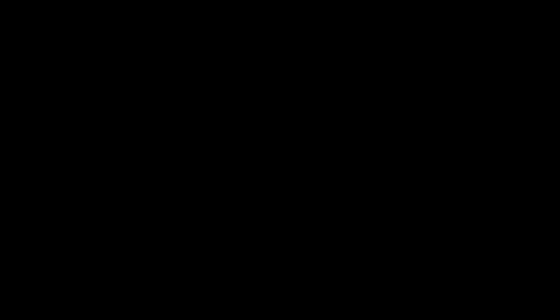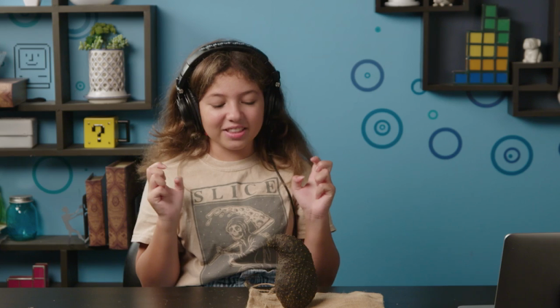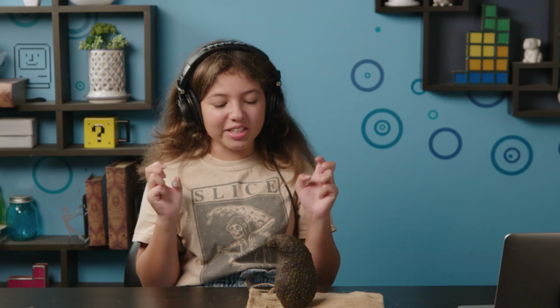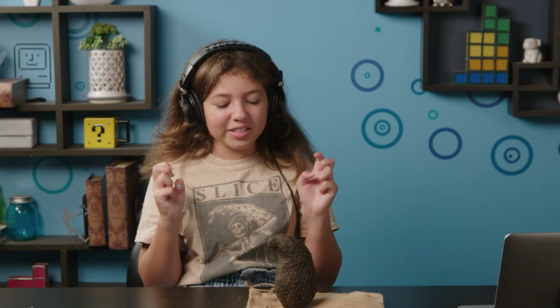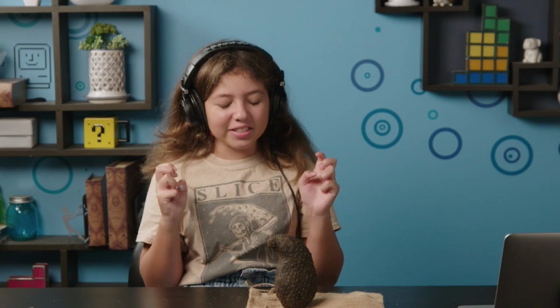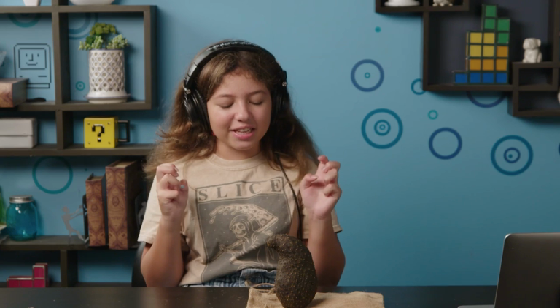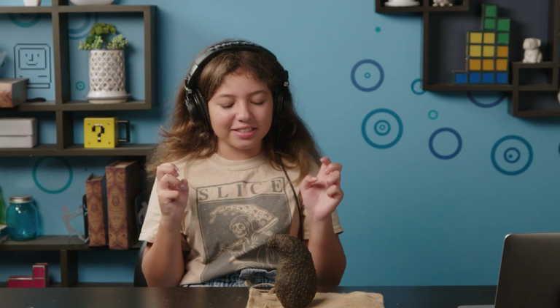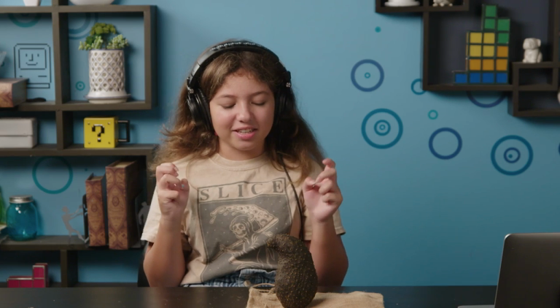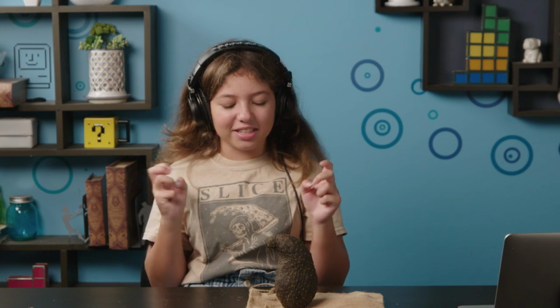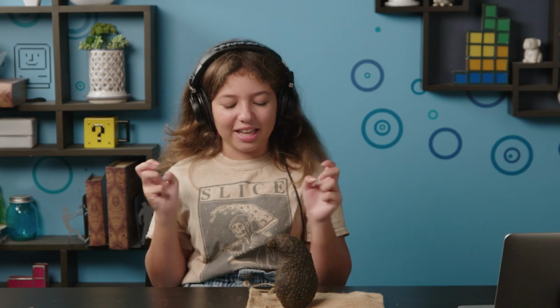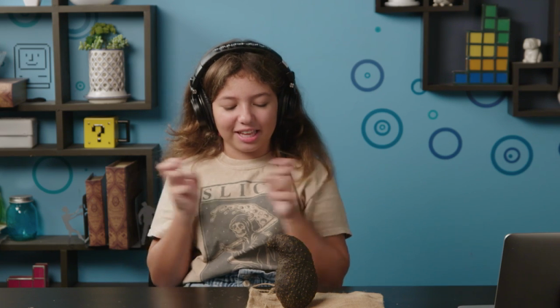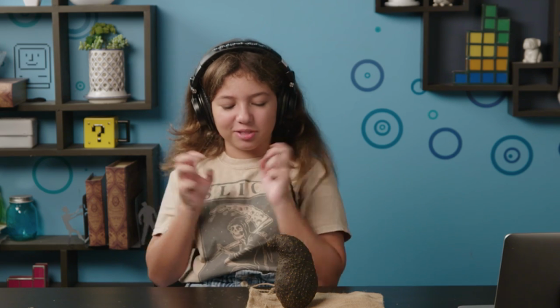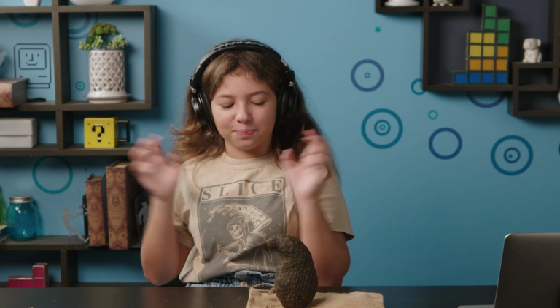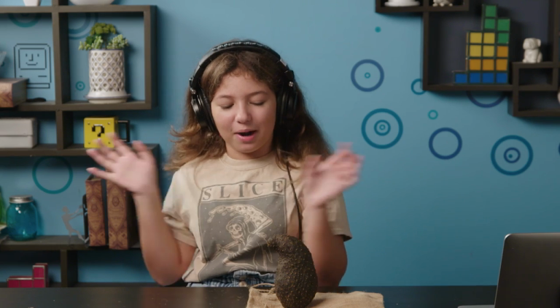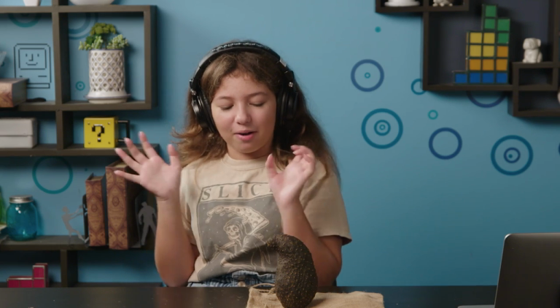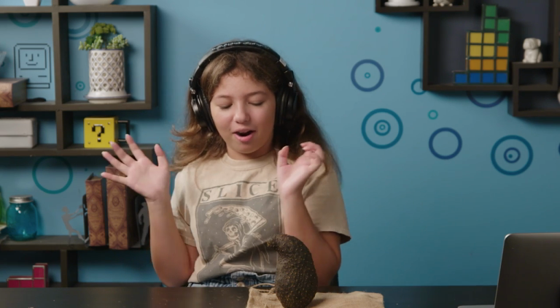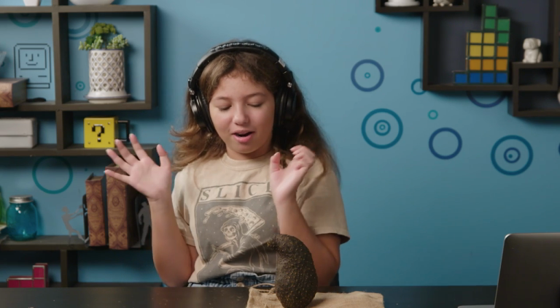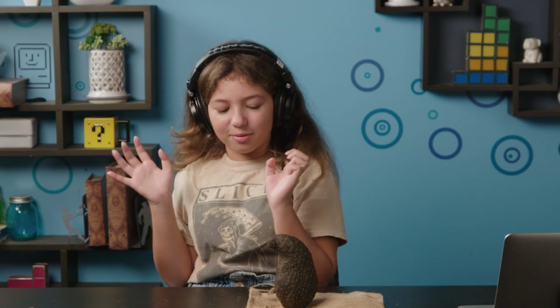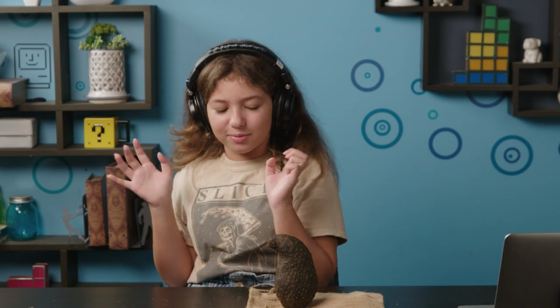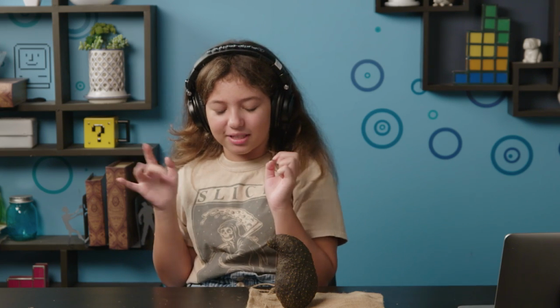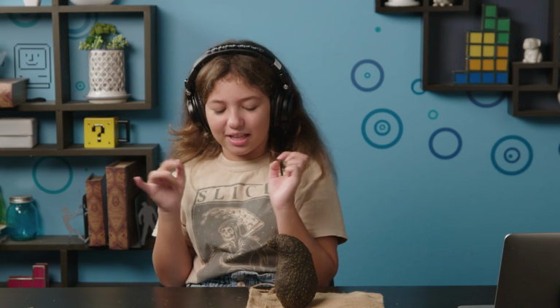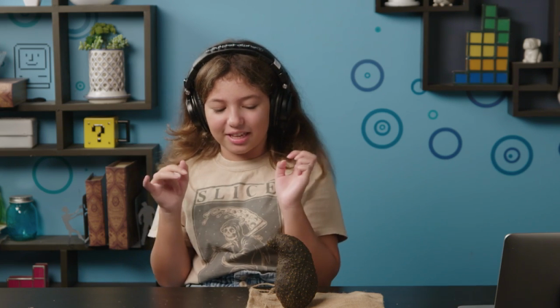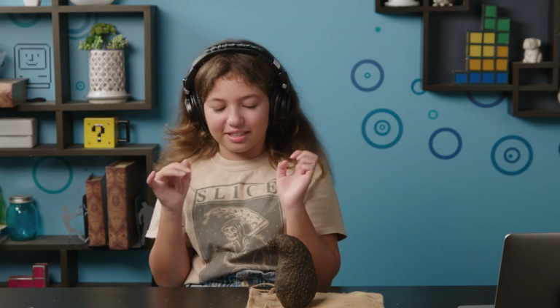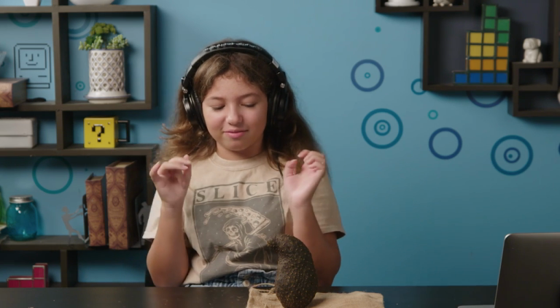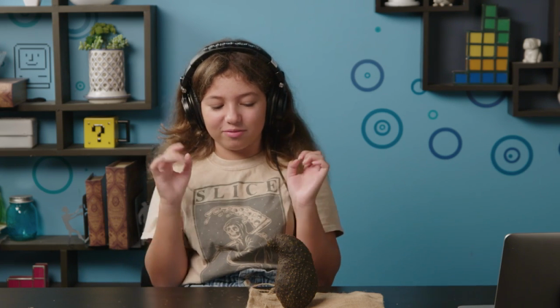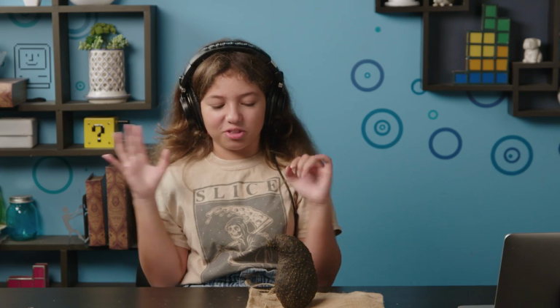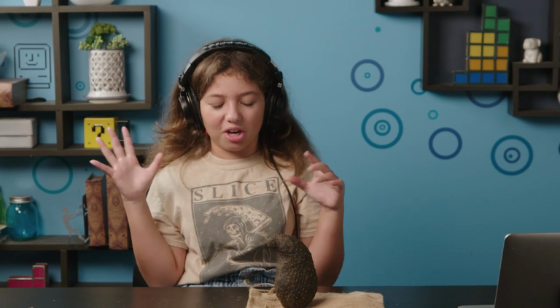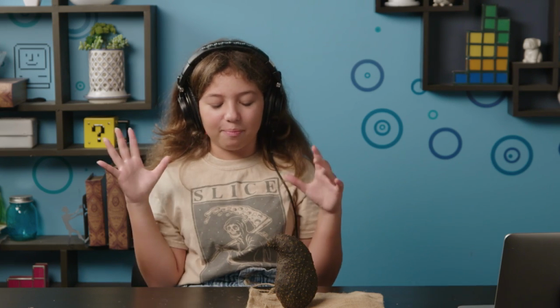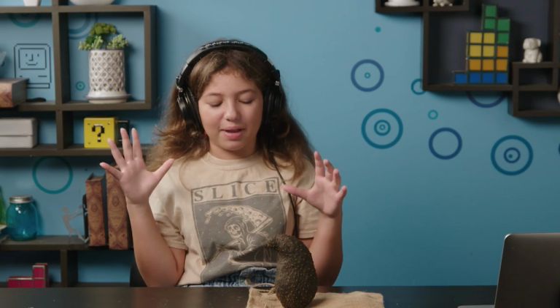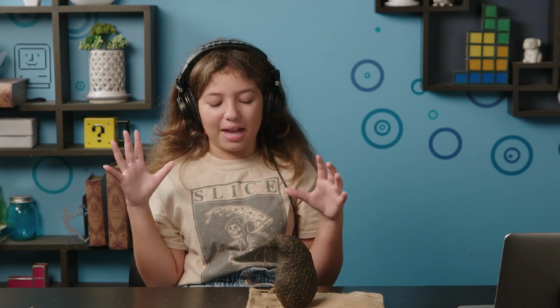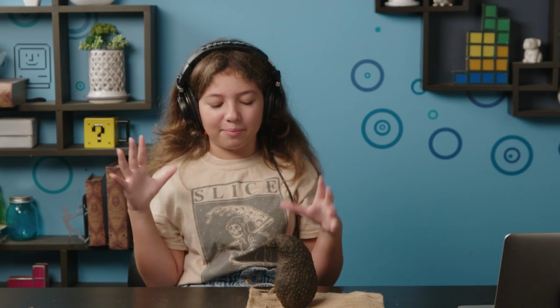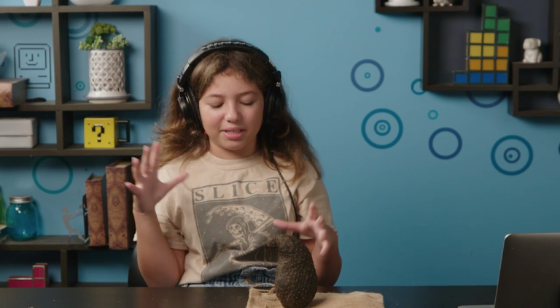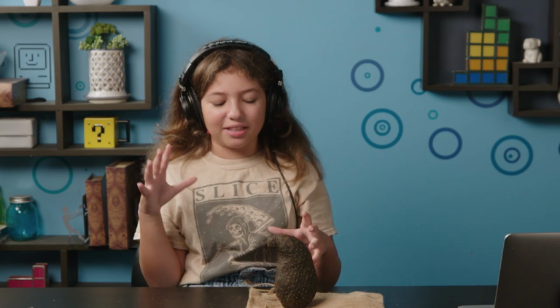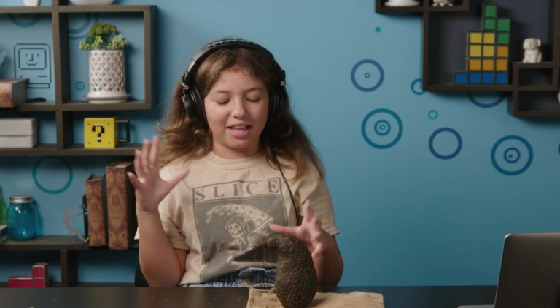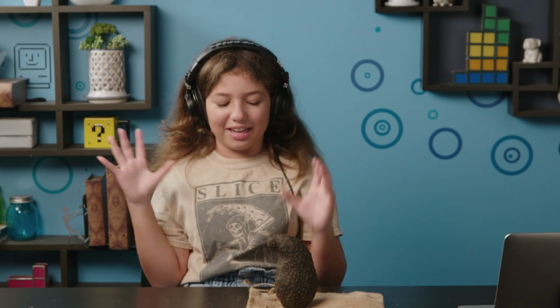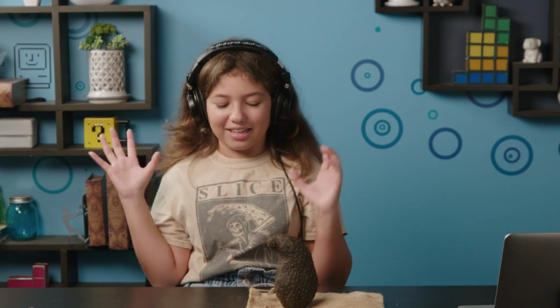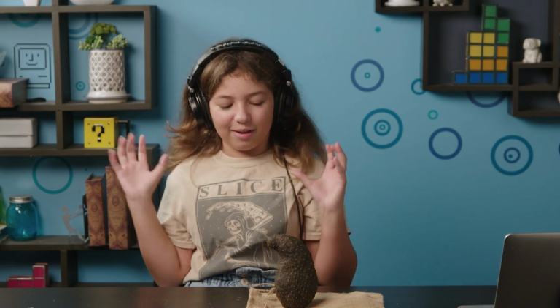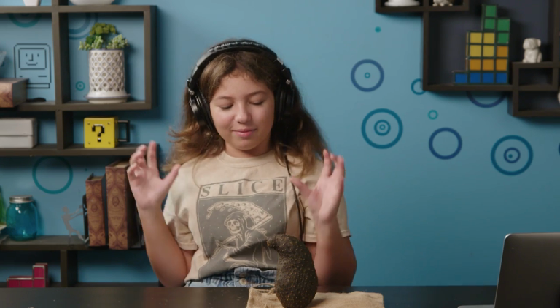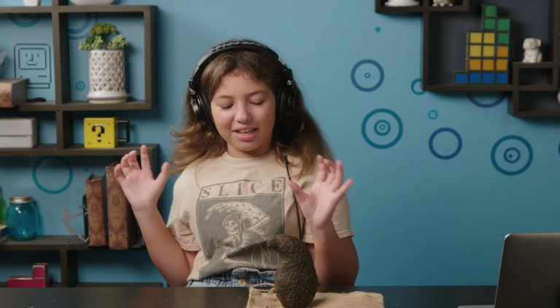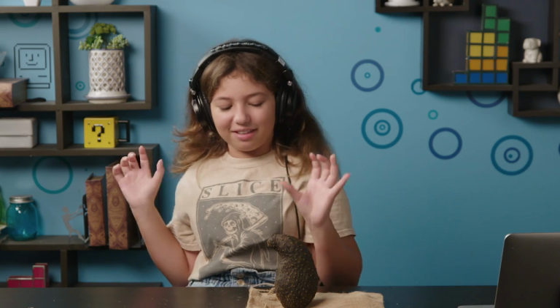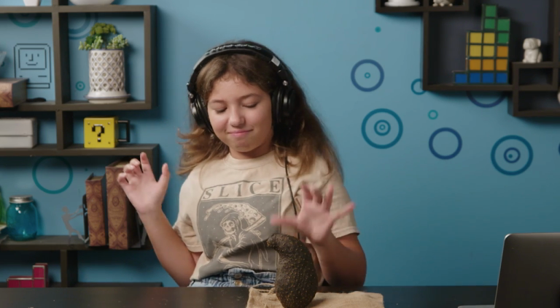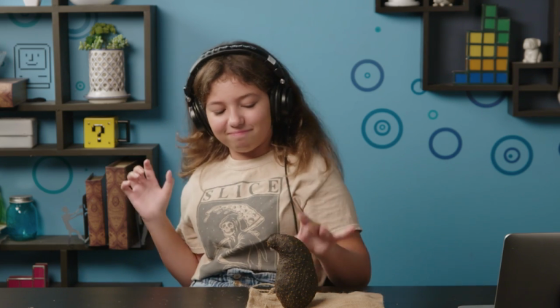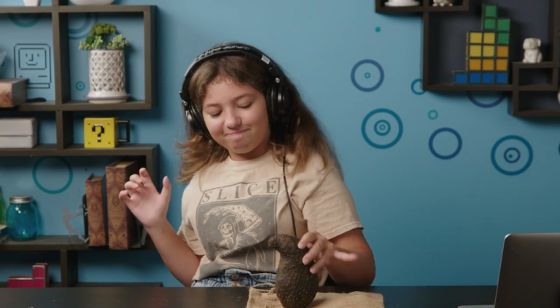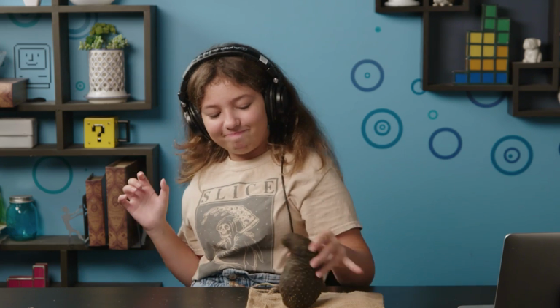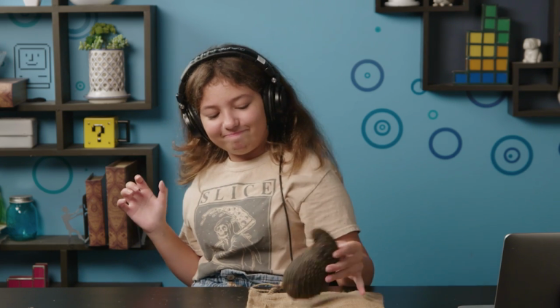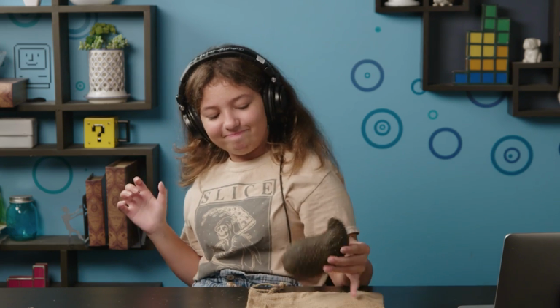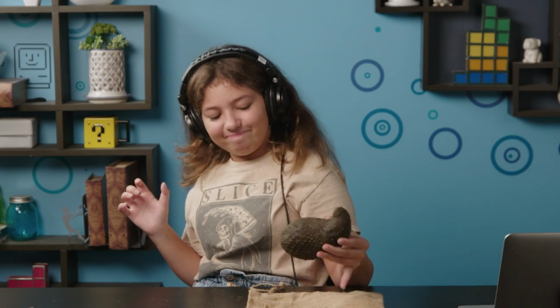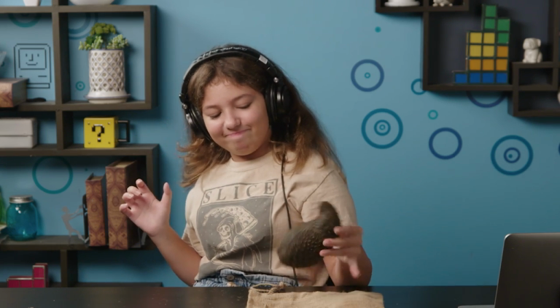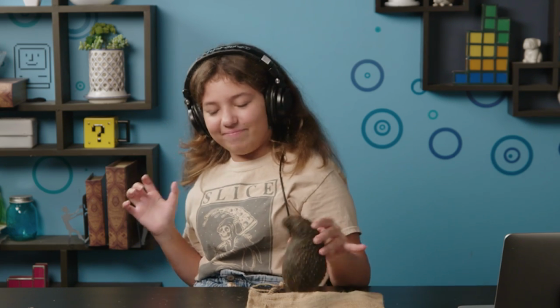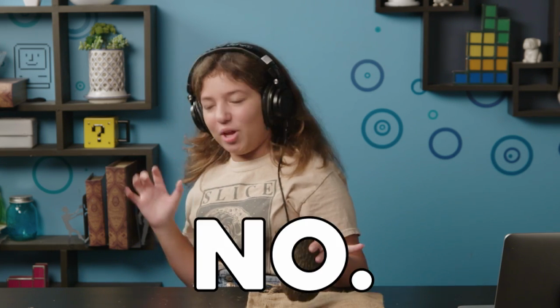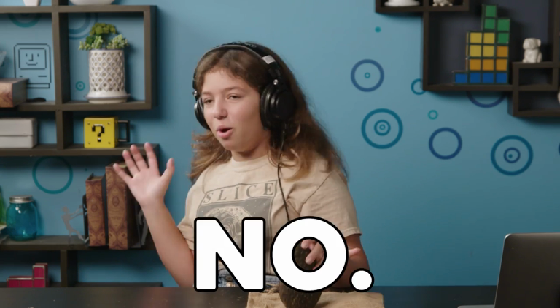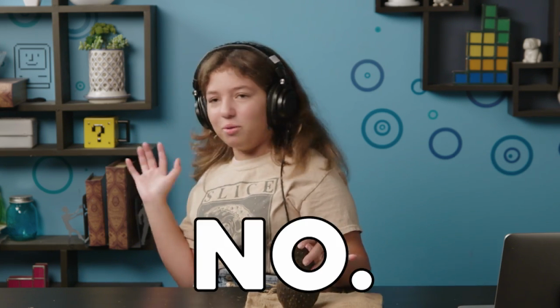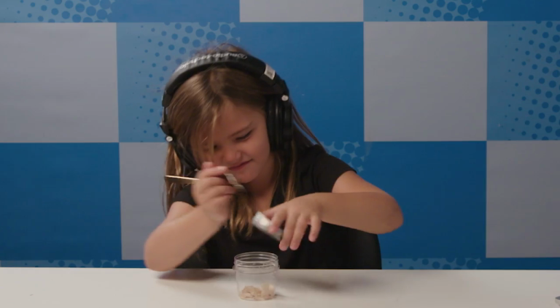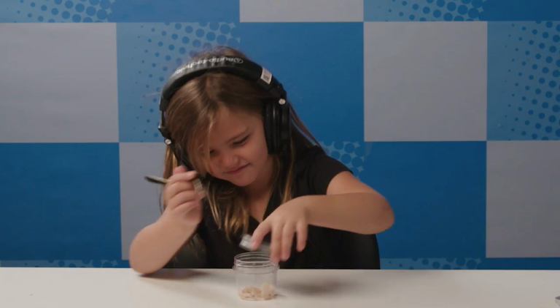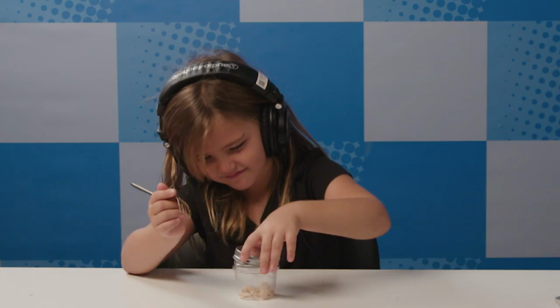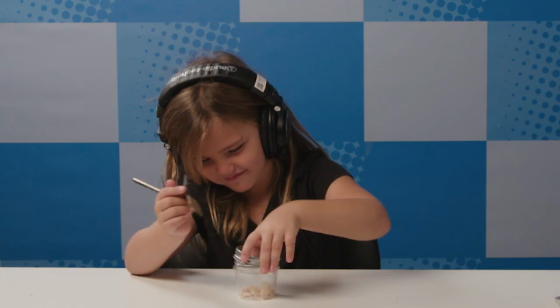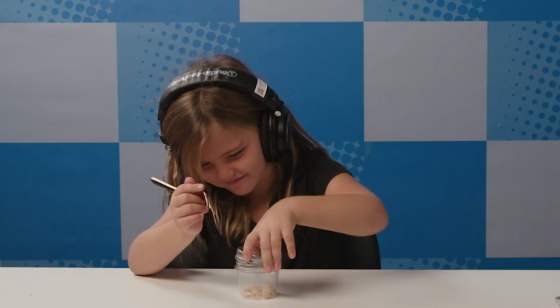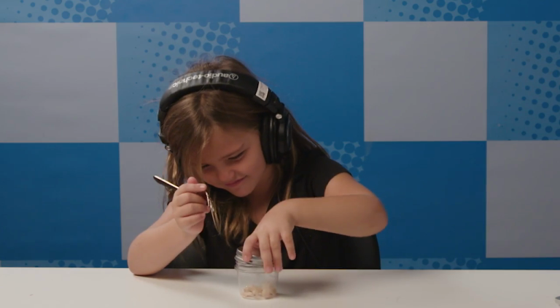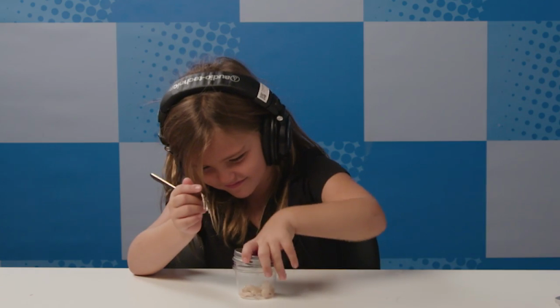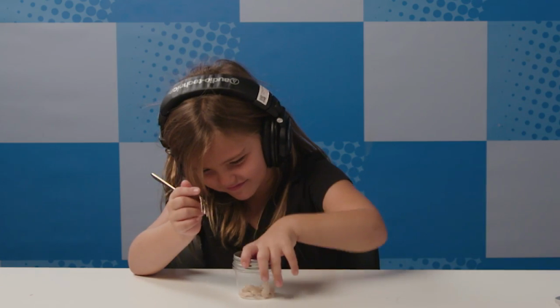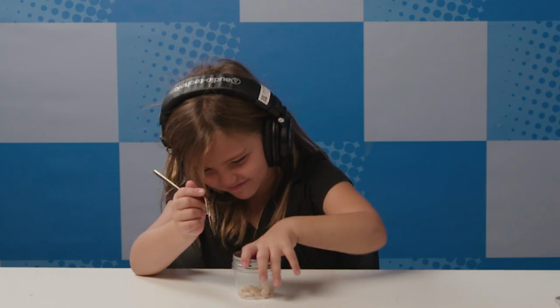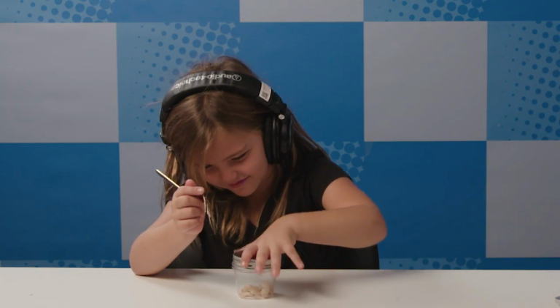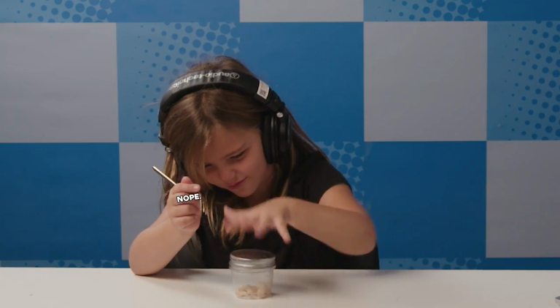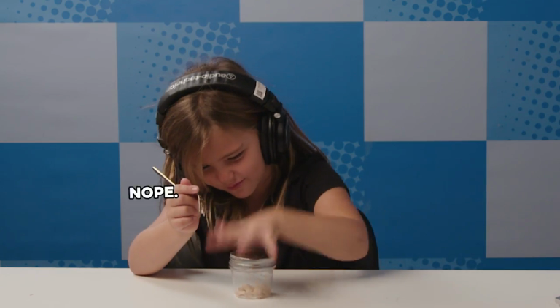It looks like it's gonna sprout arms and jump at me. I'm like, no. Nope.